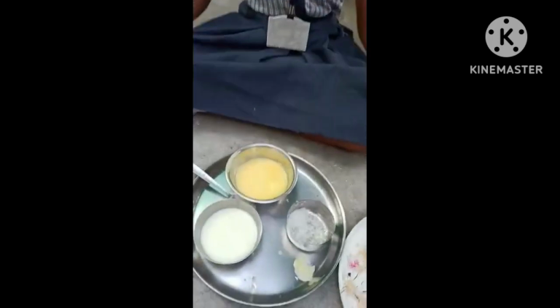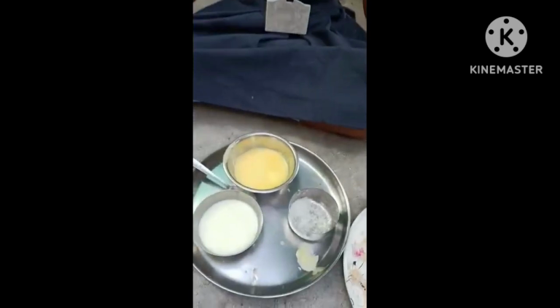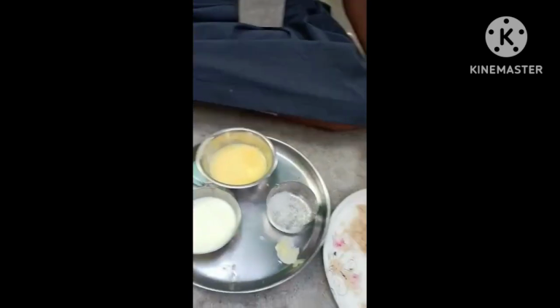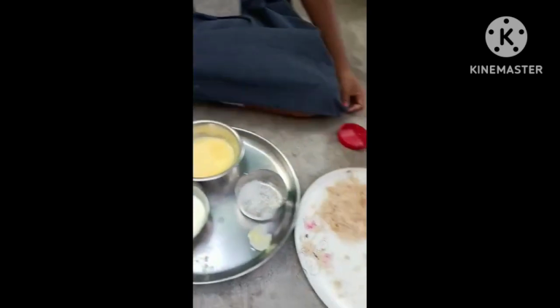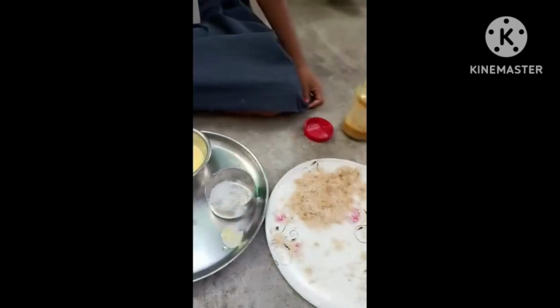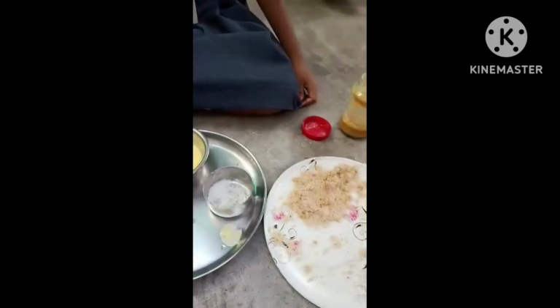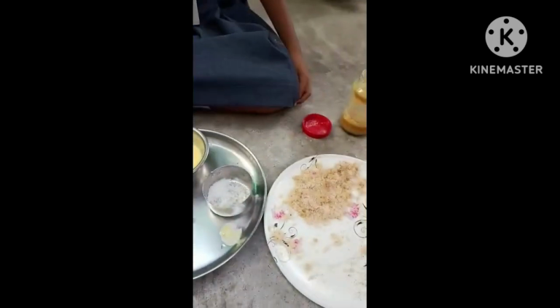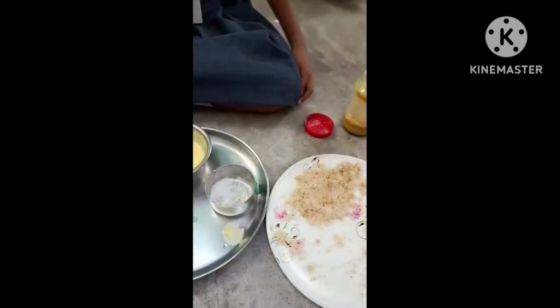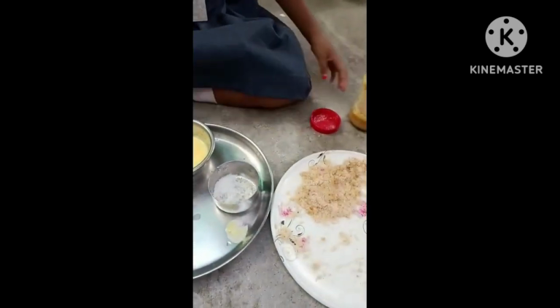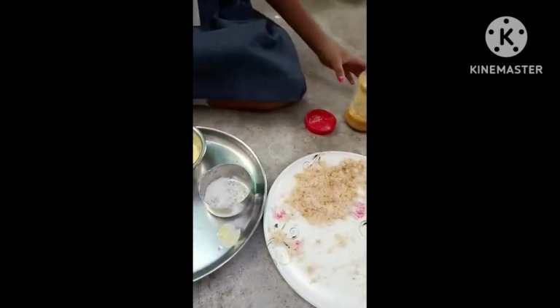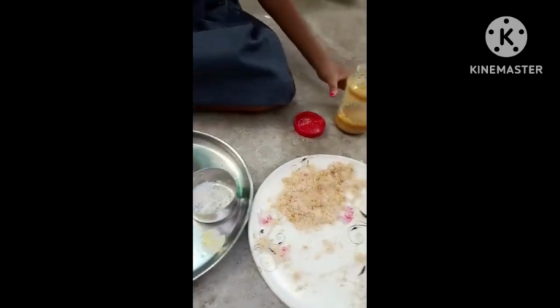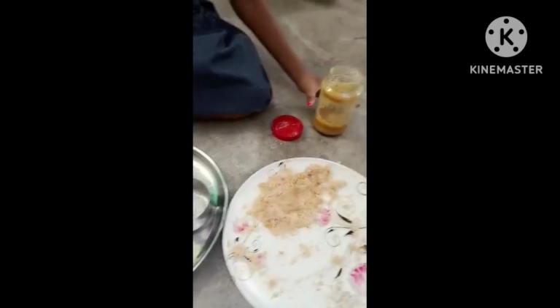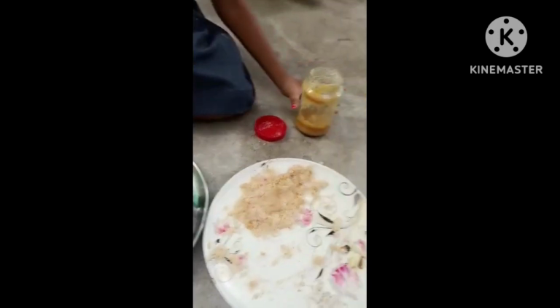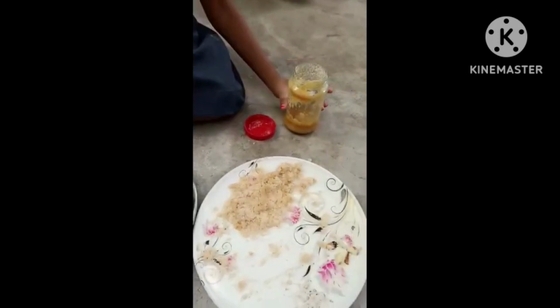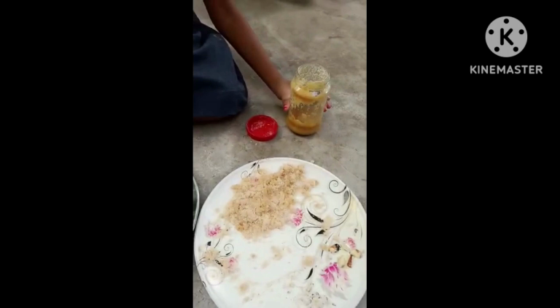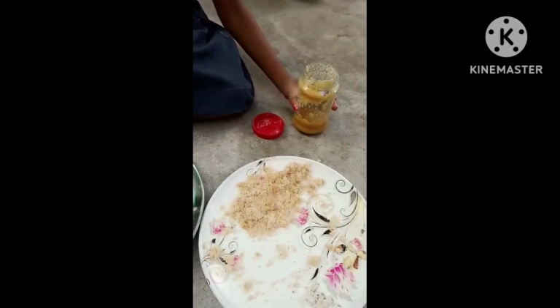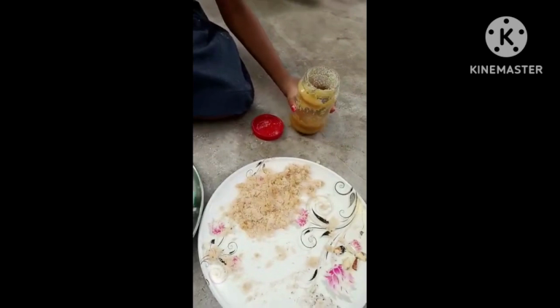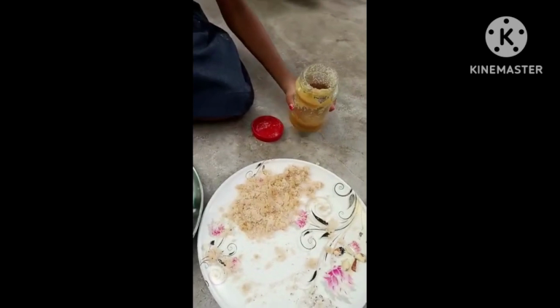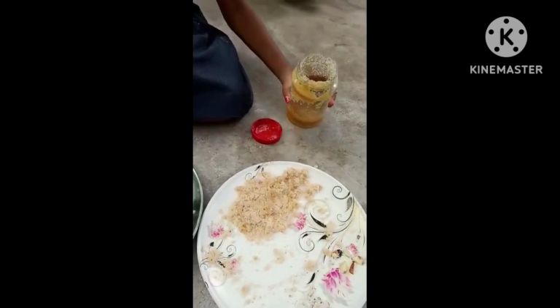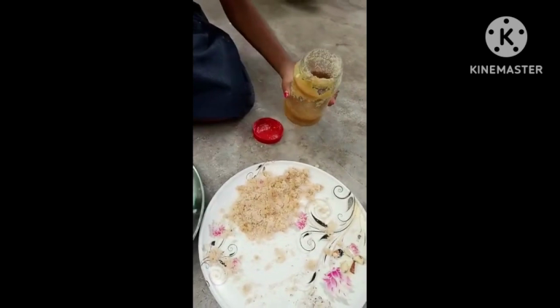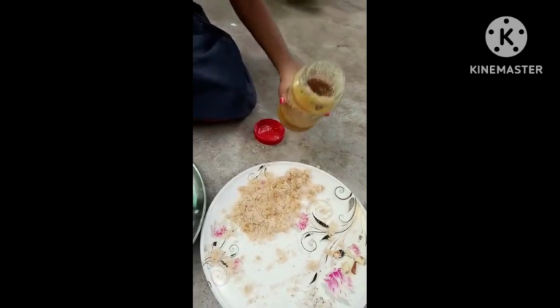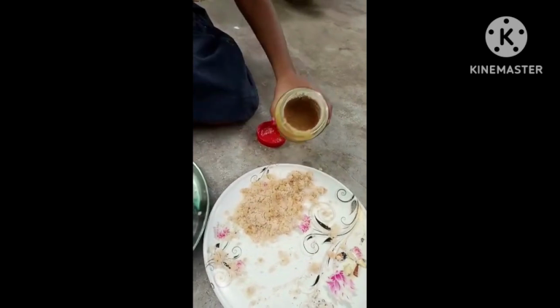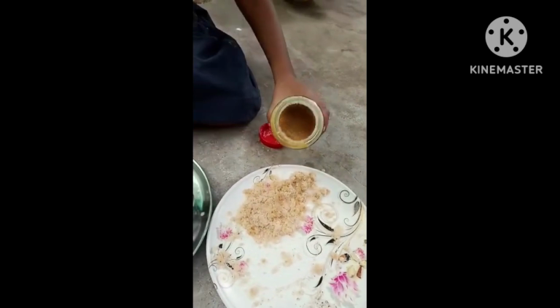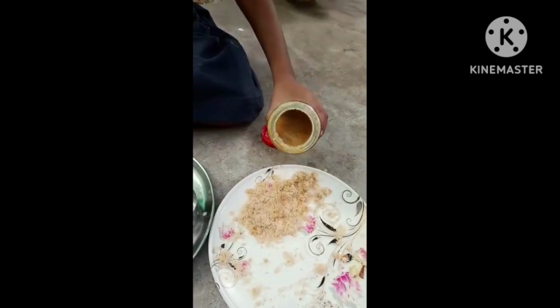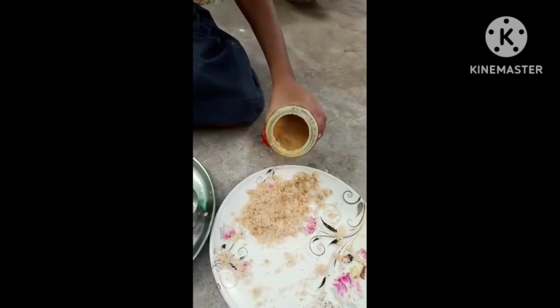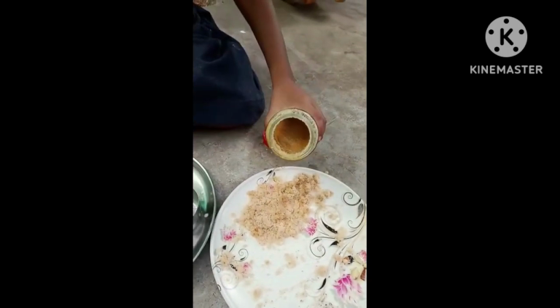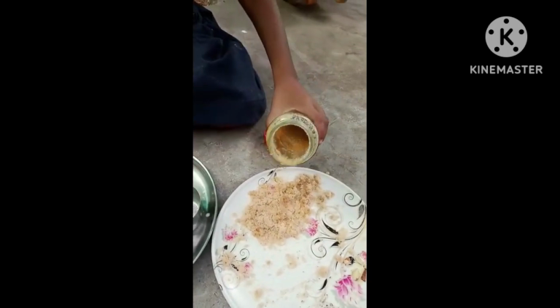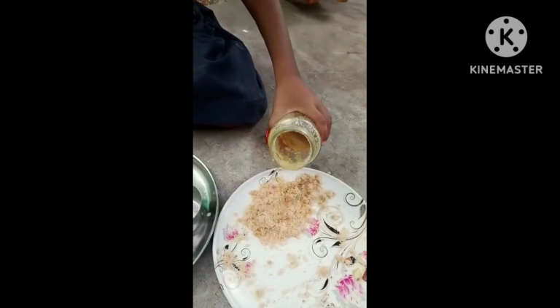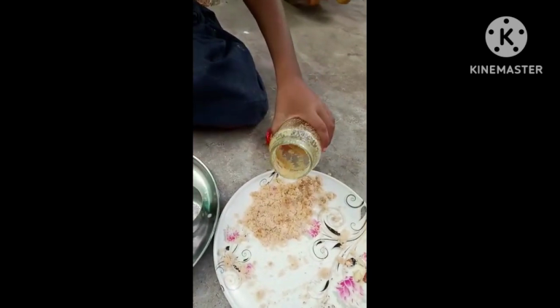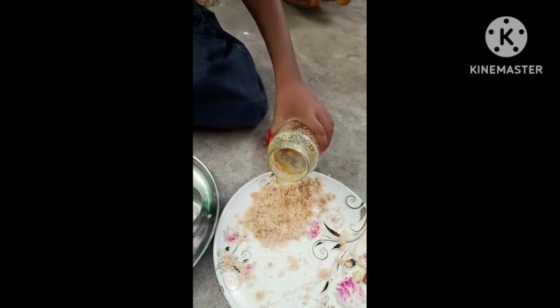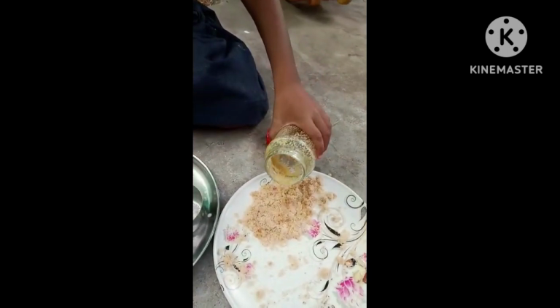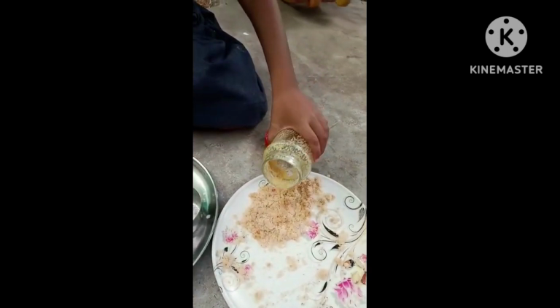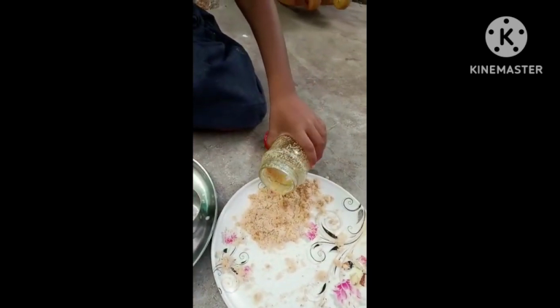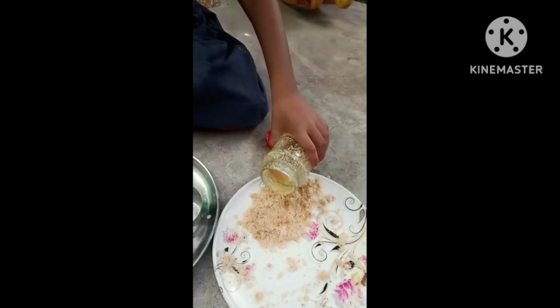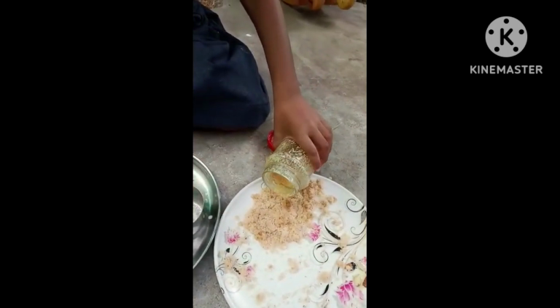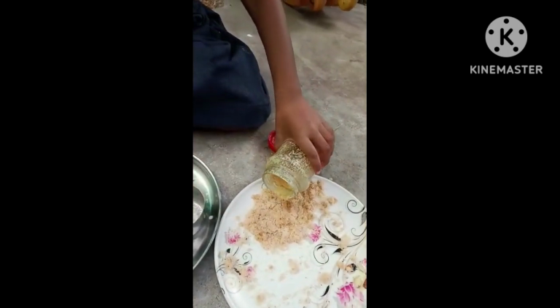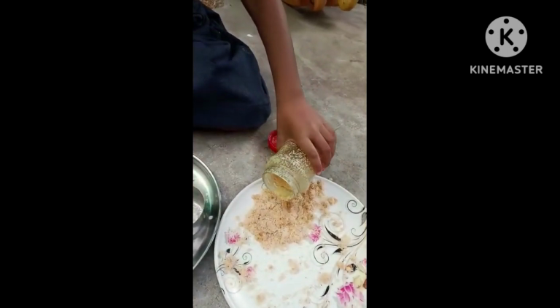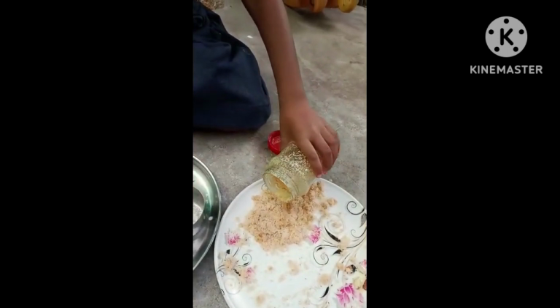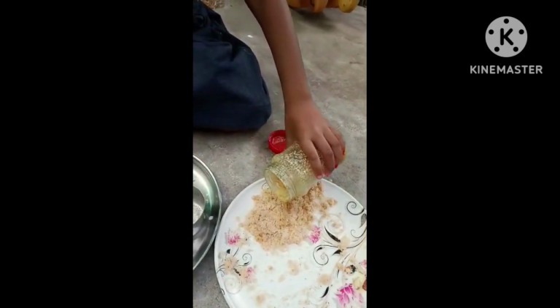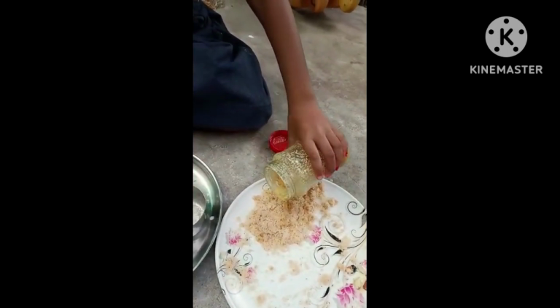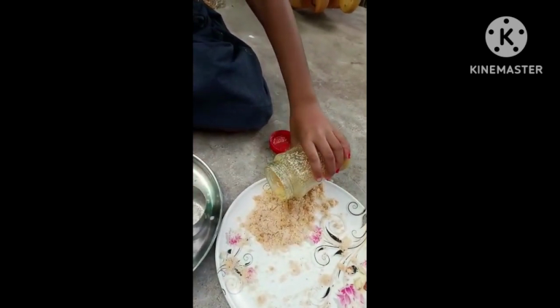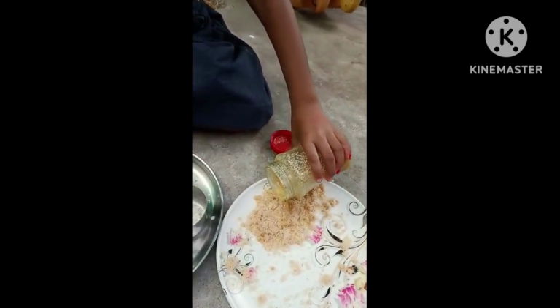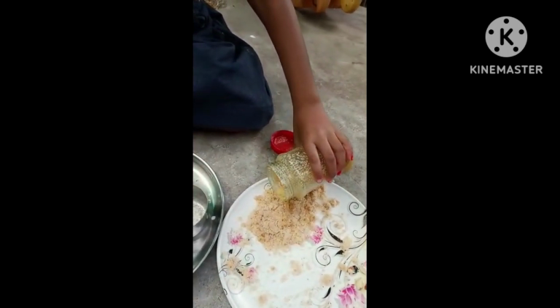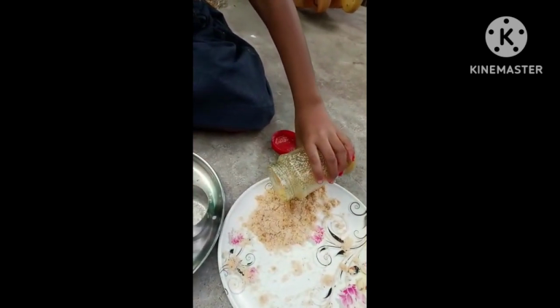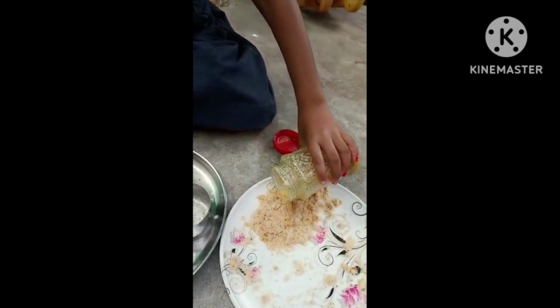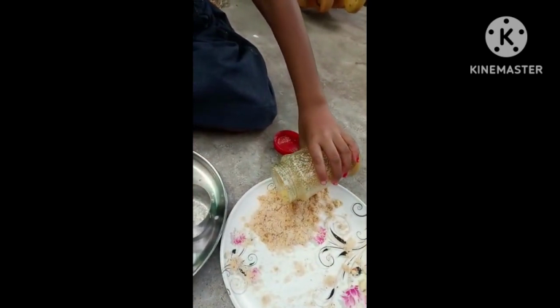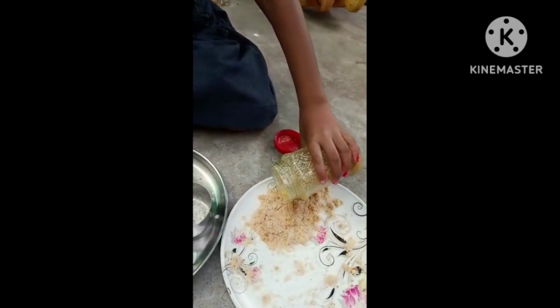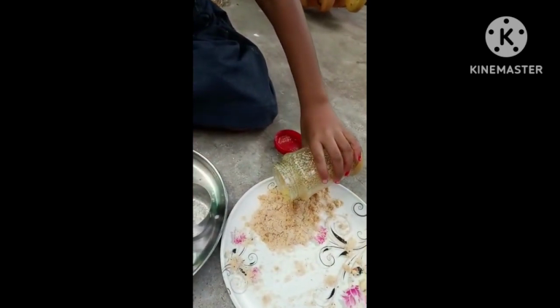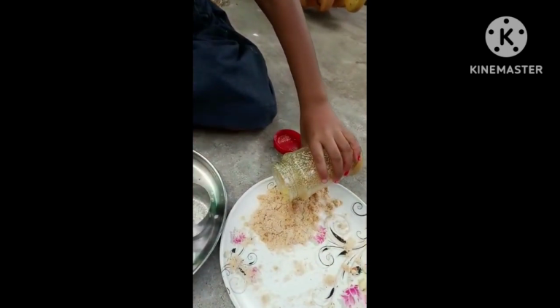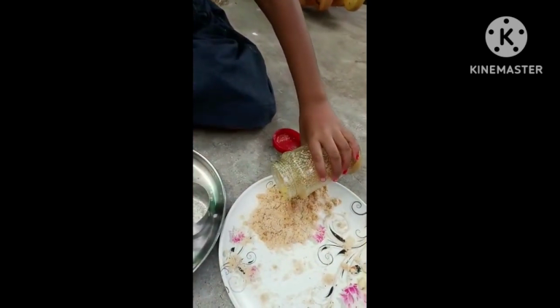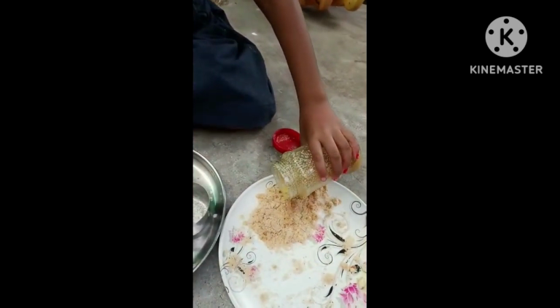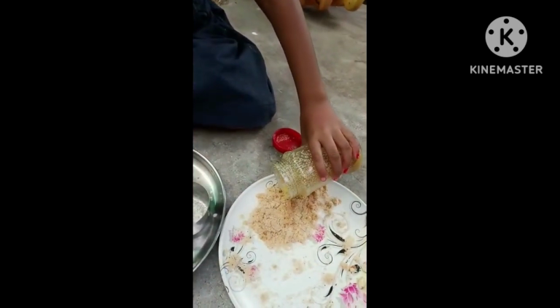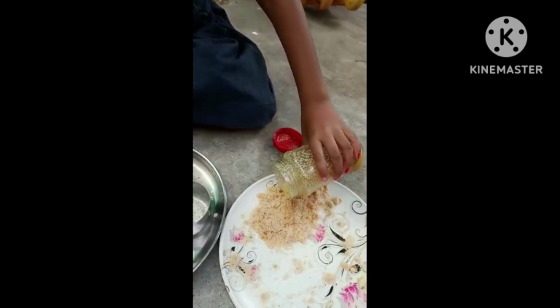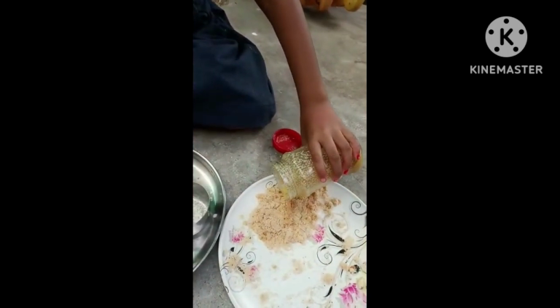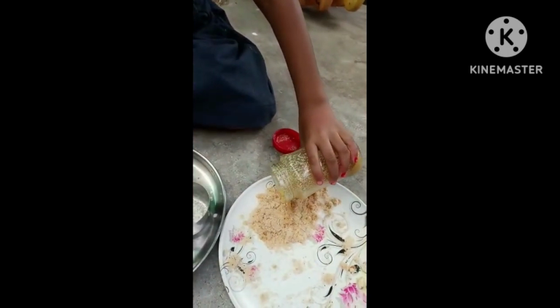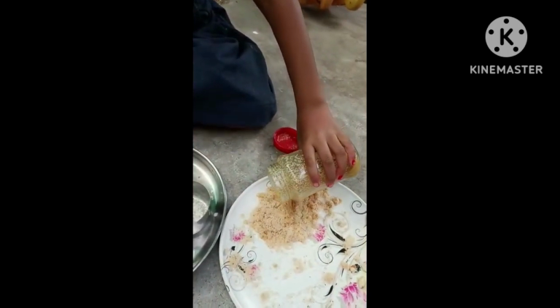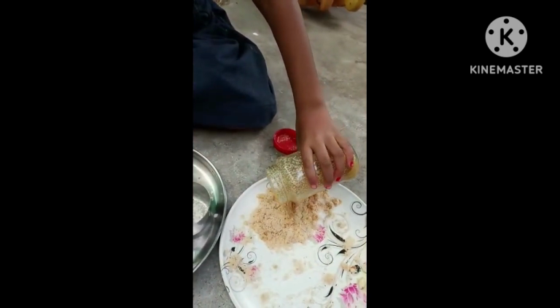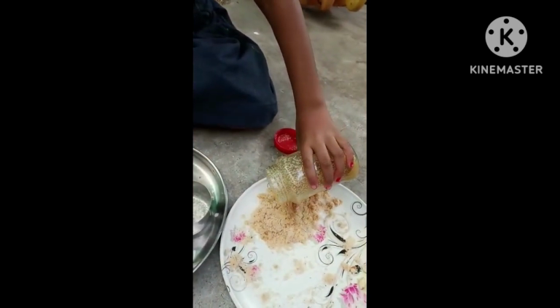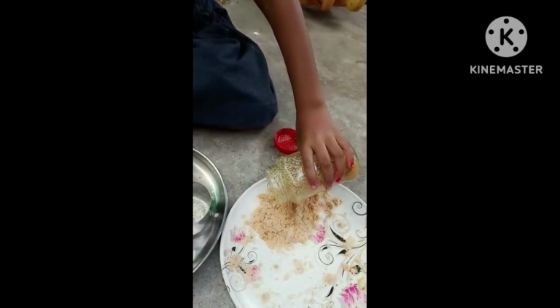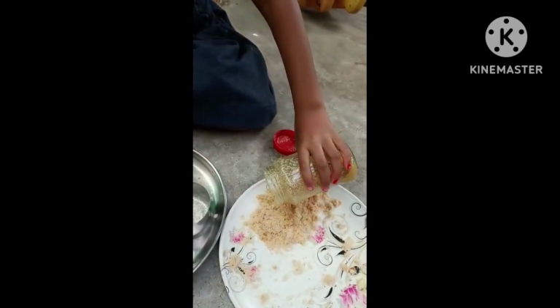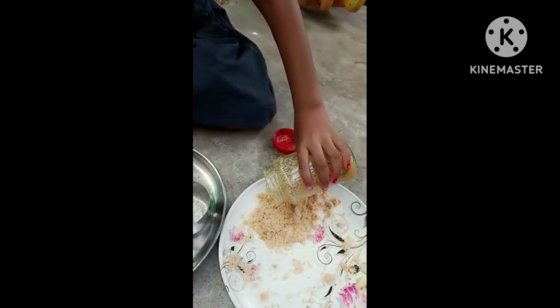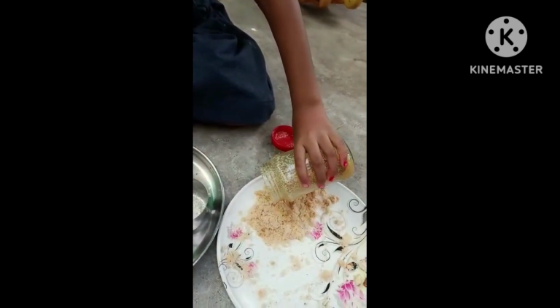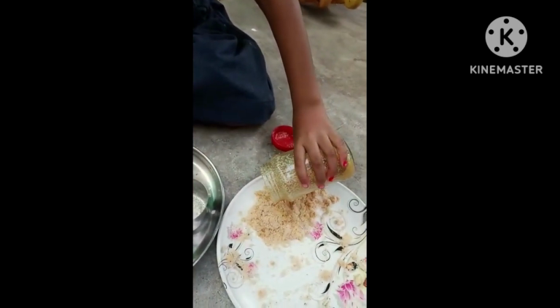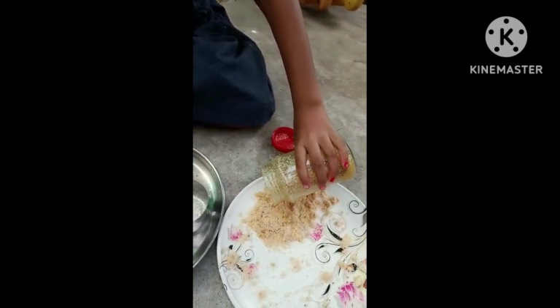So now let's start. First I will add a very little bit of cheese in the bread powder.